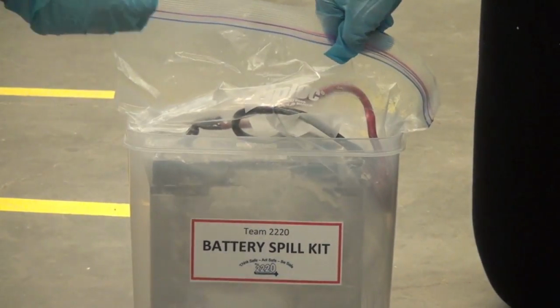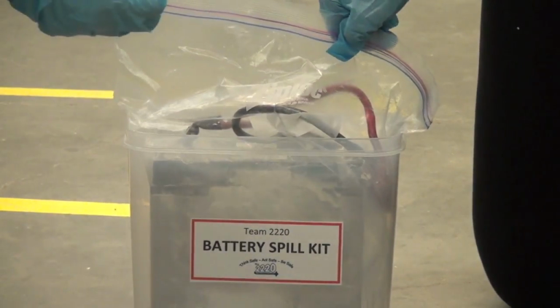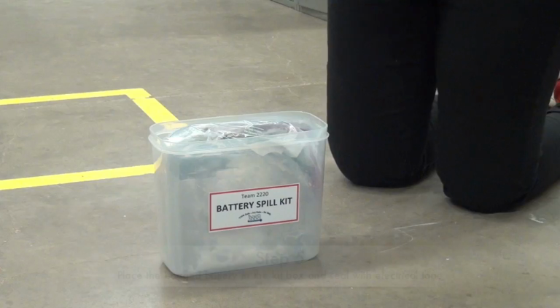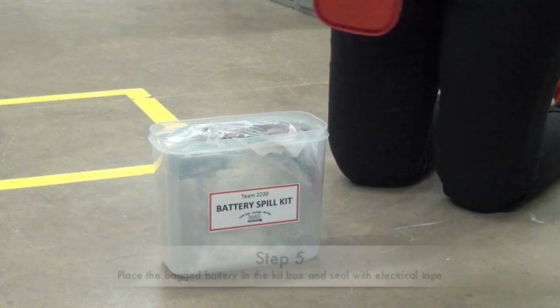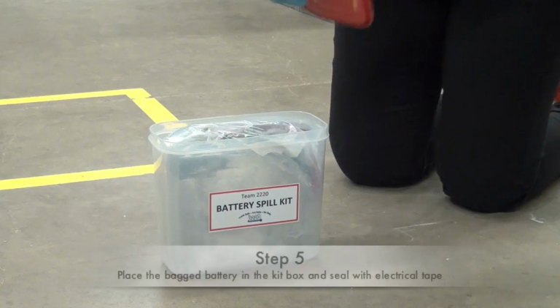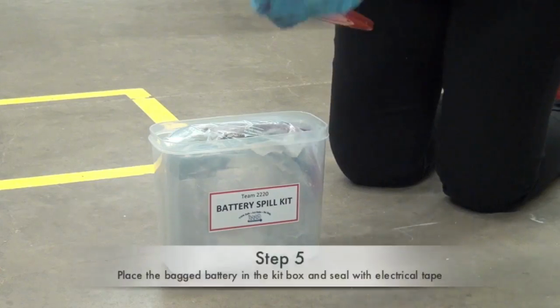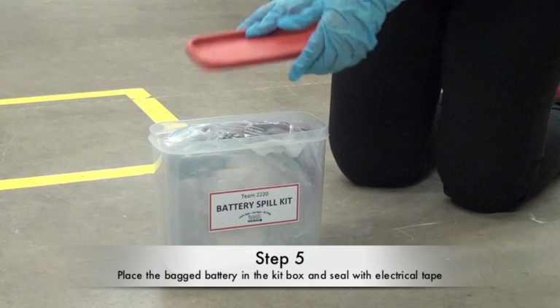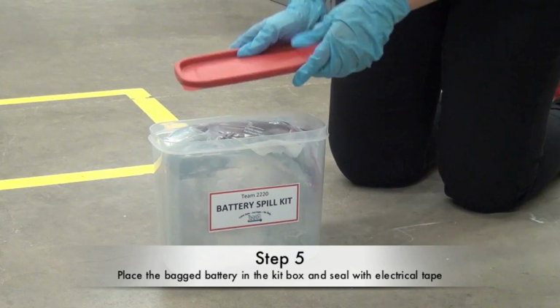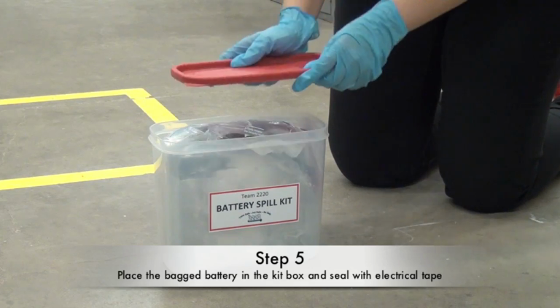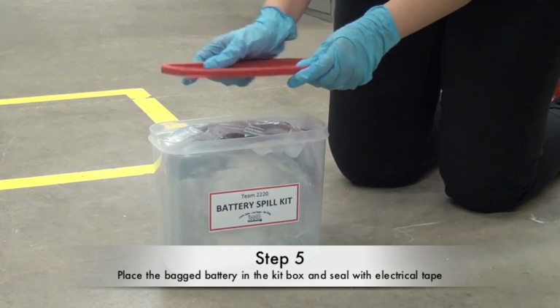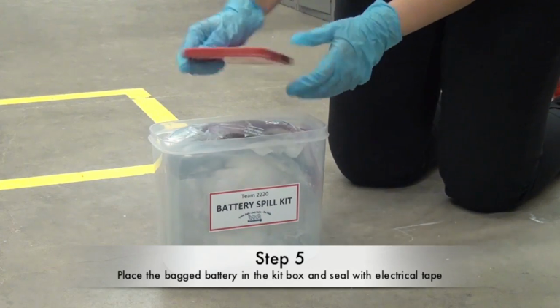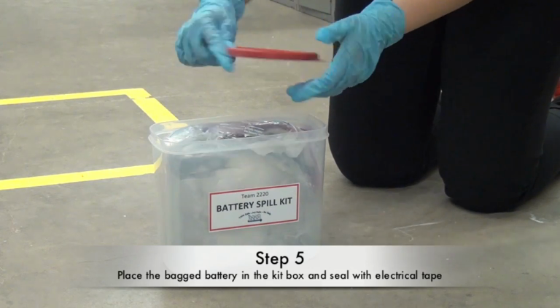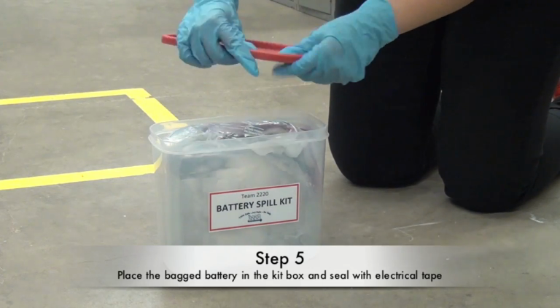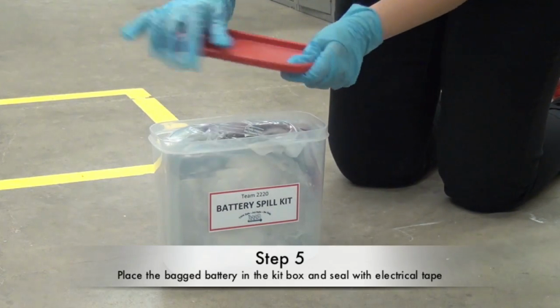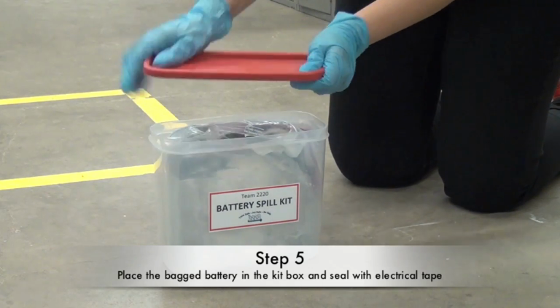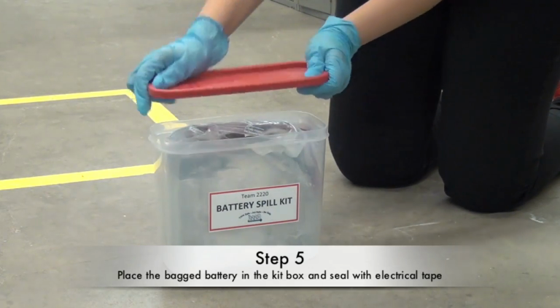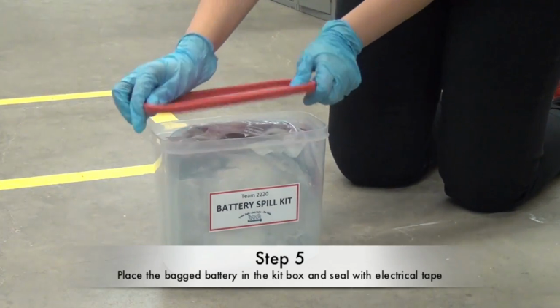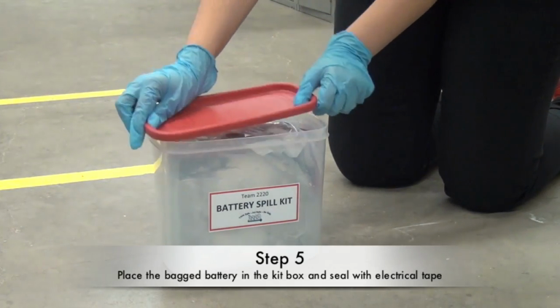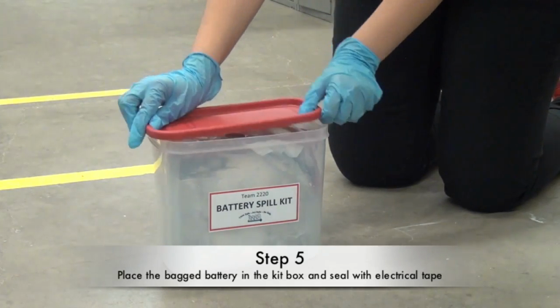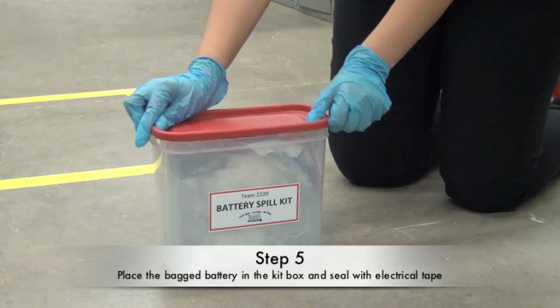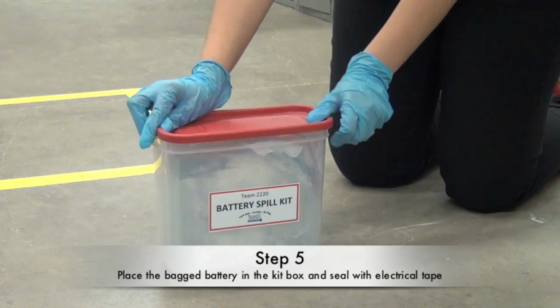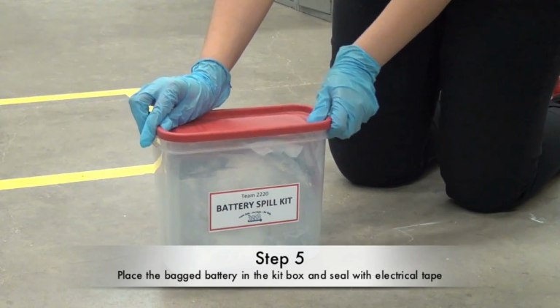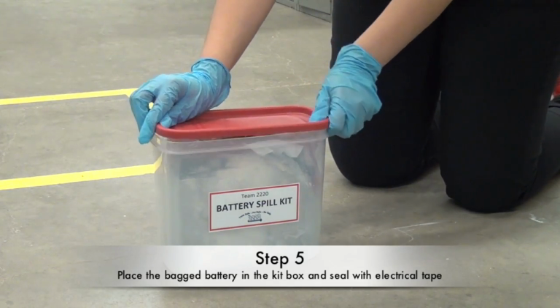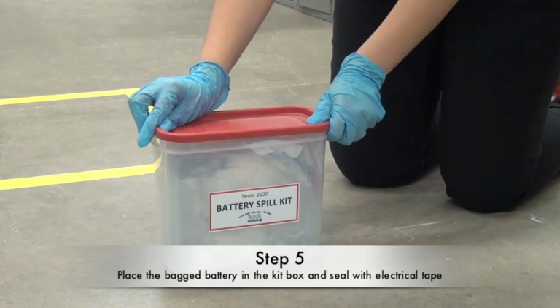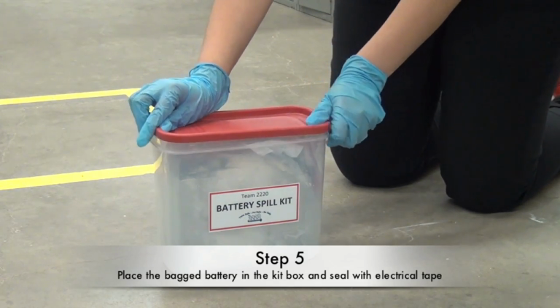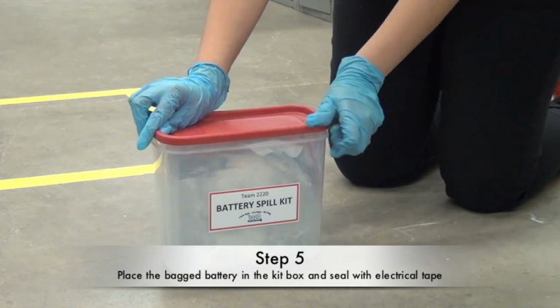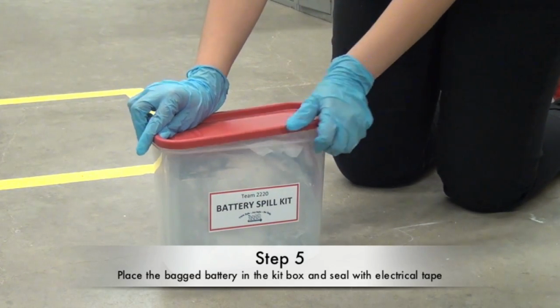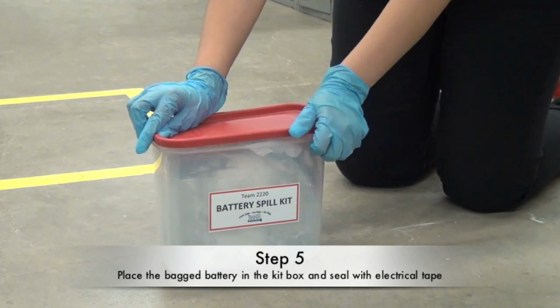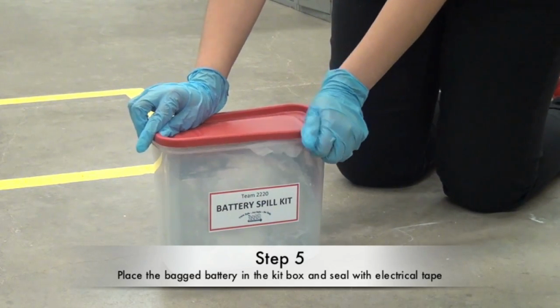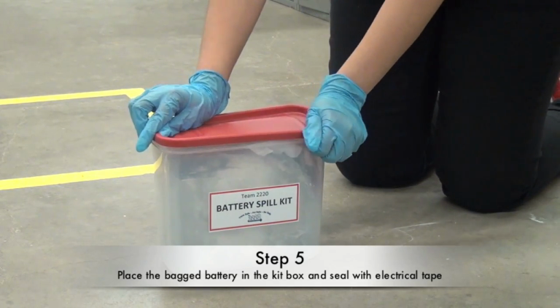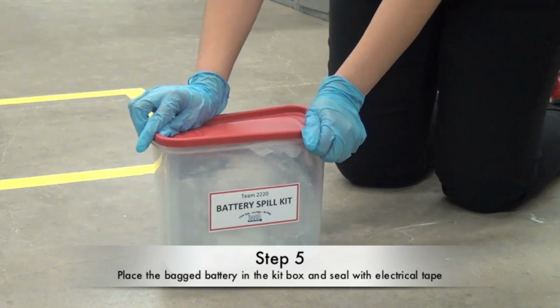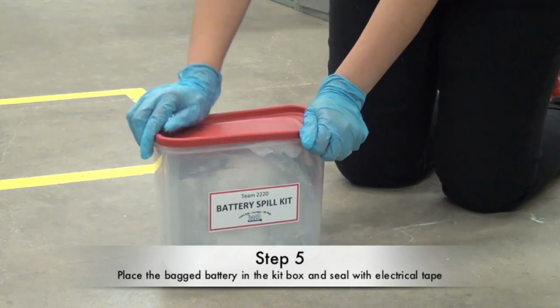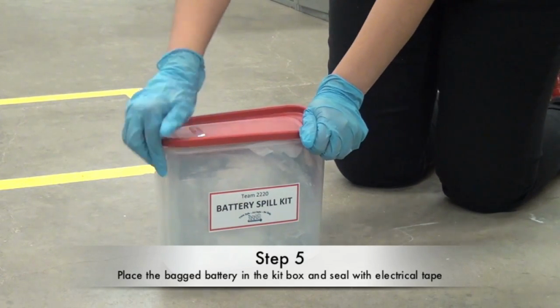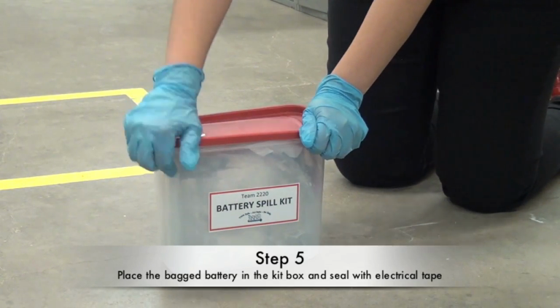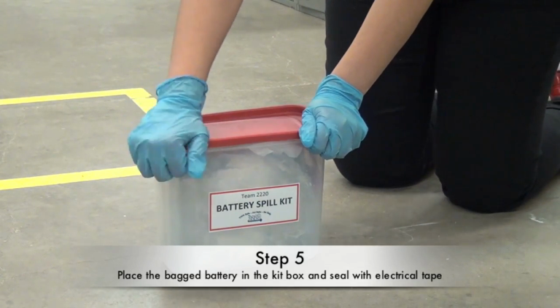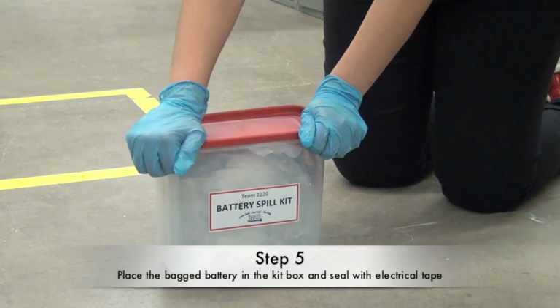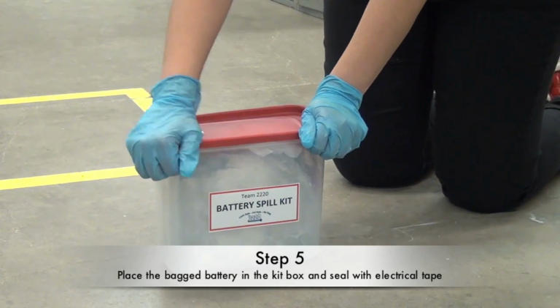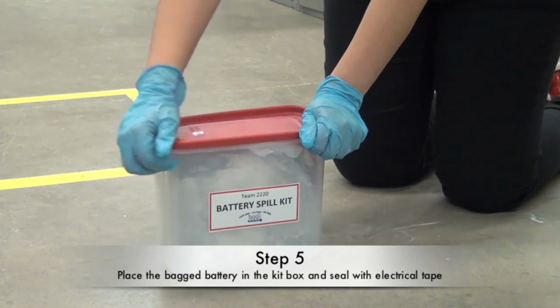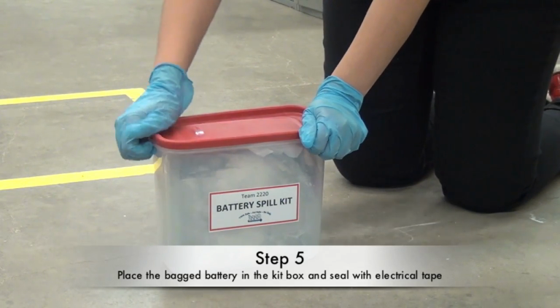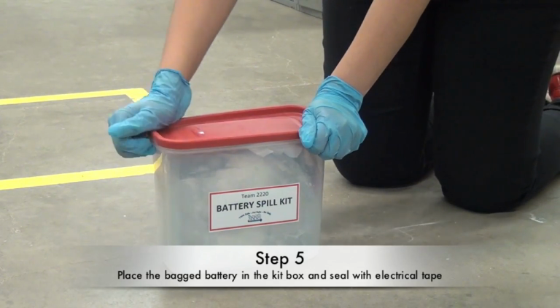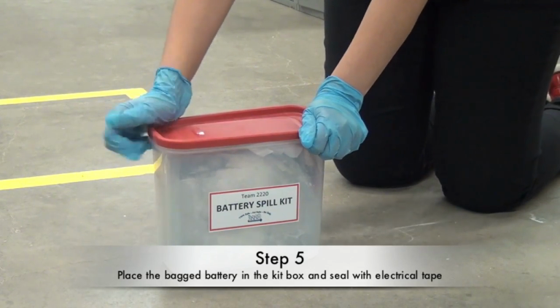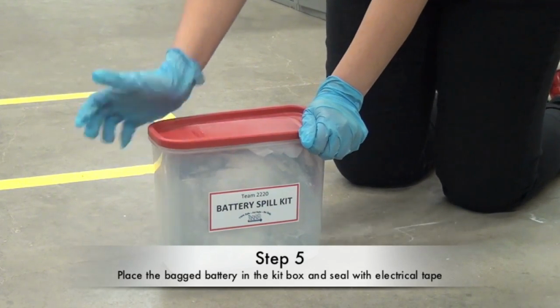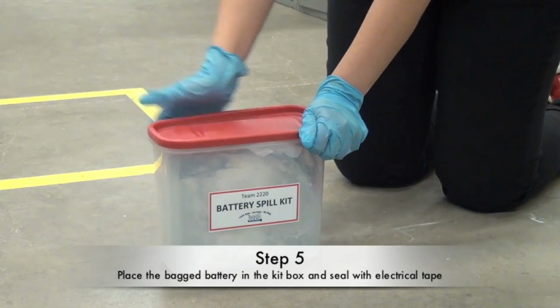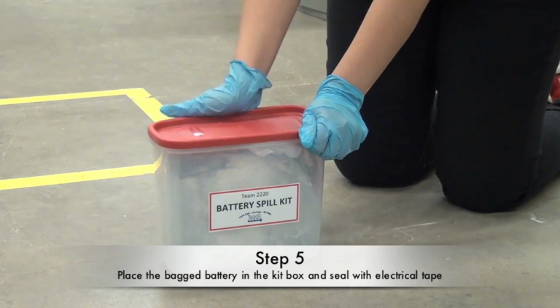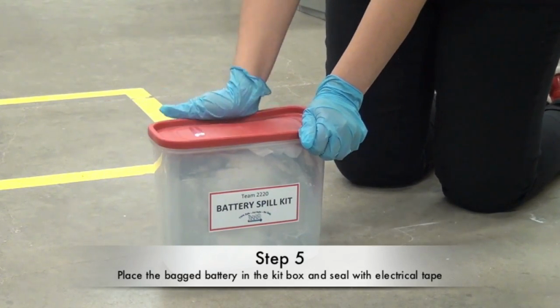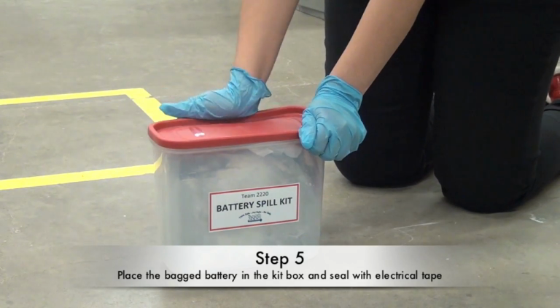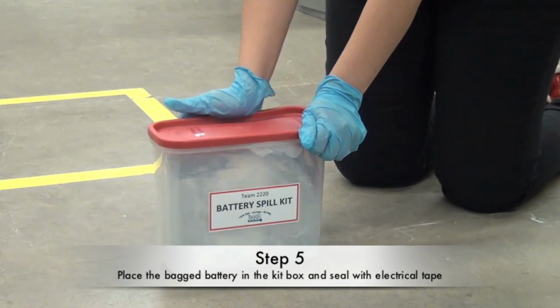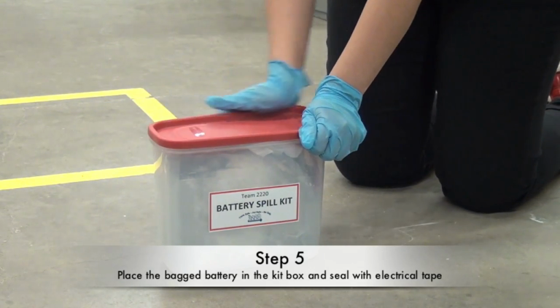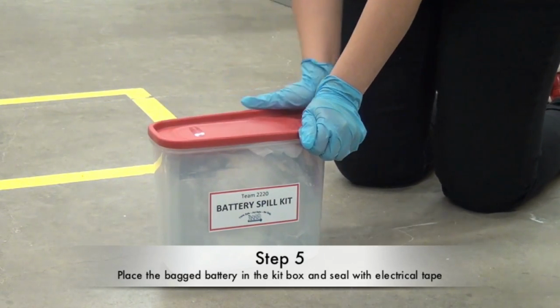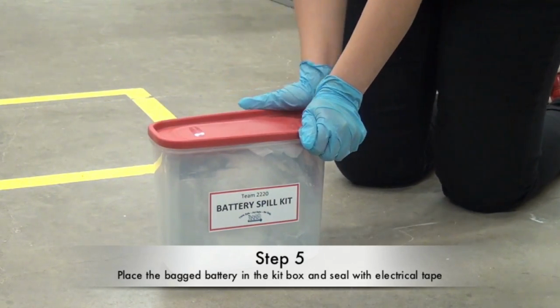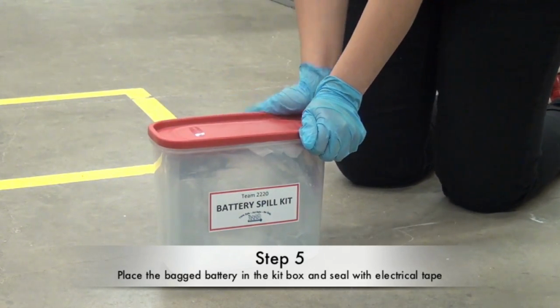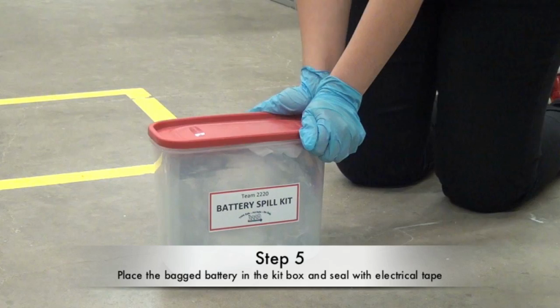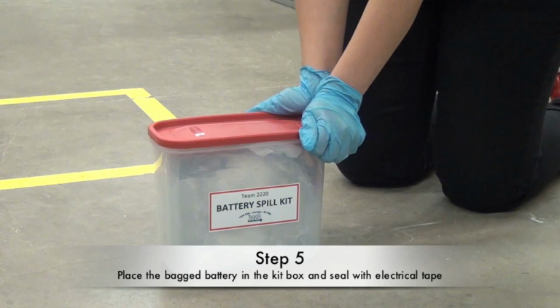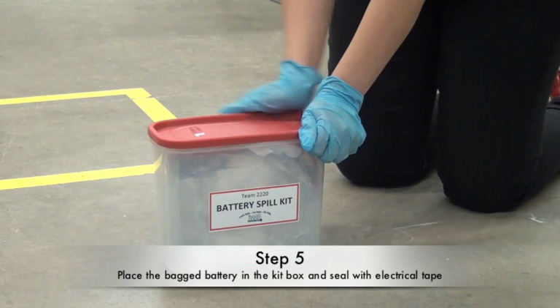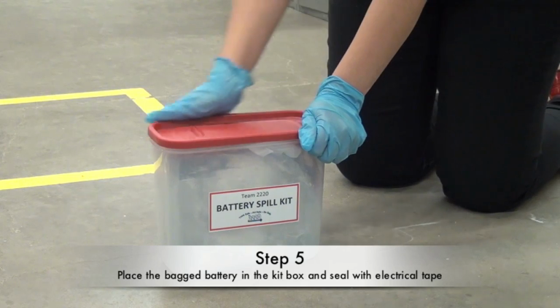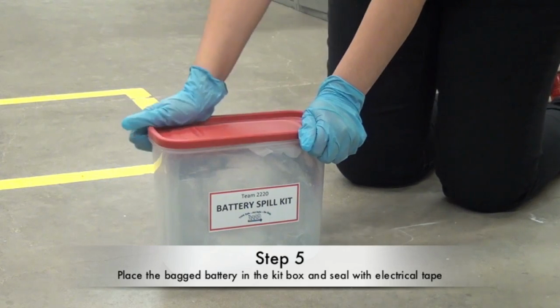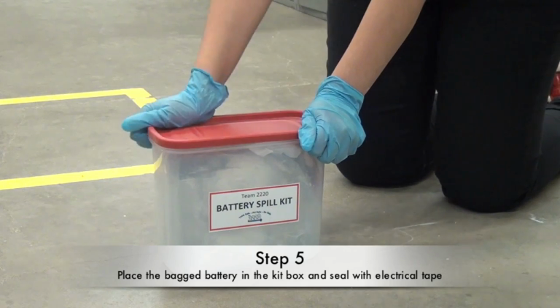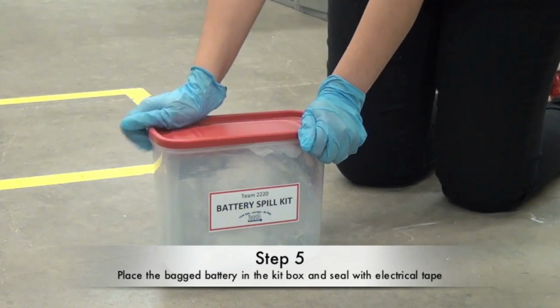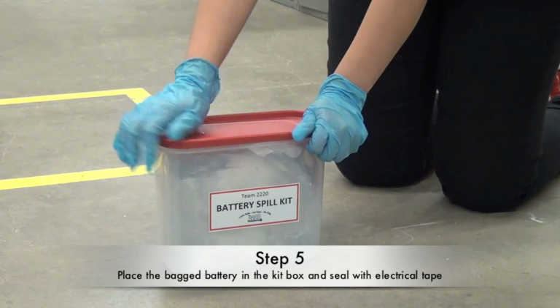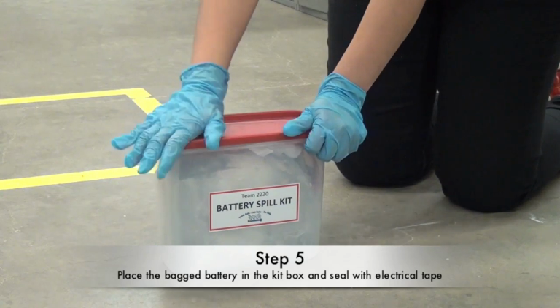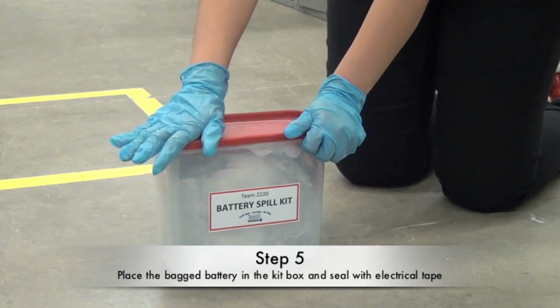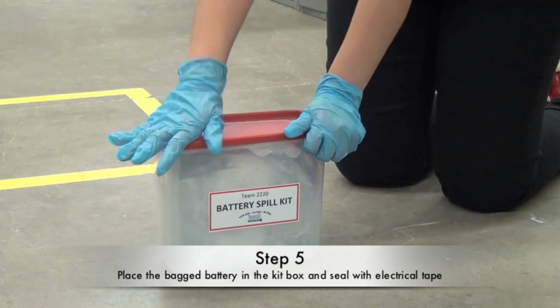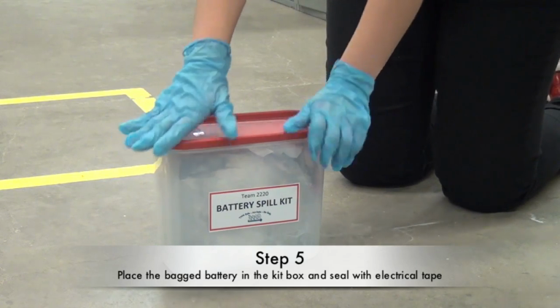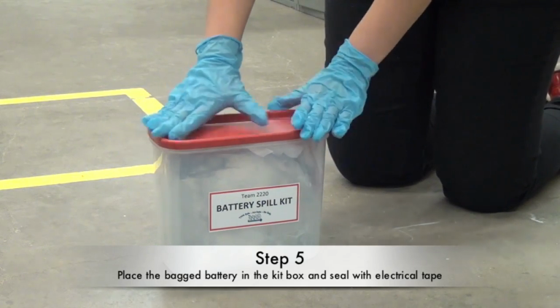Step five: place the bagged battery in the battery spill kit container and seal the lid shut with several wraps of electrical tape.